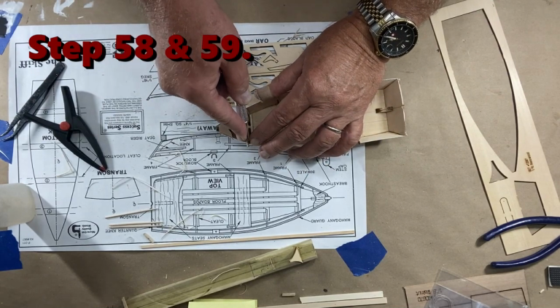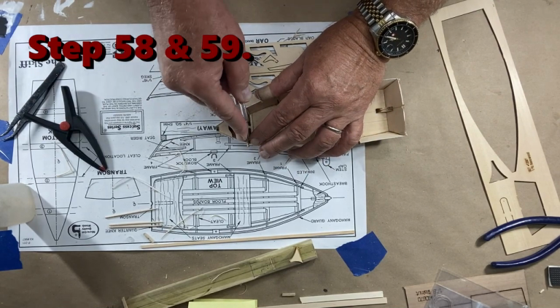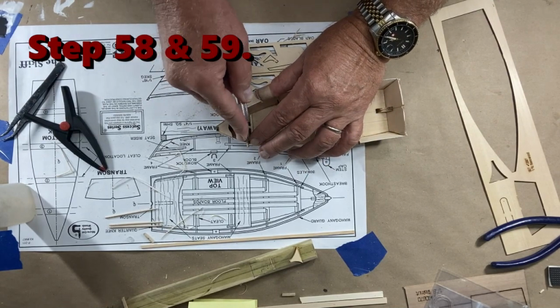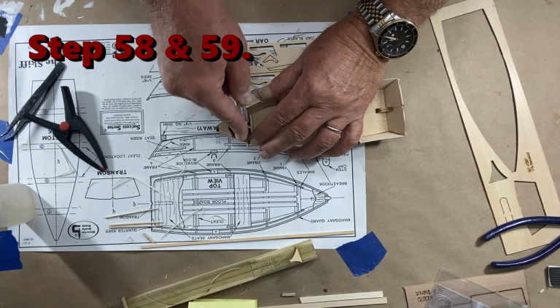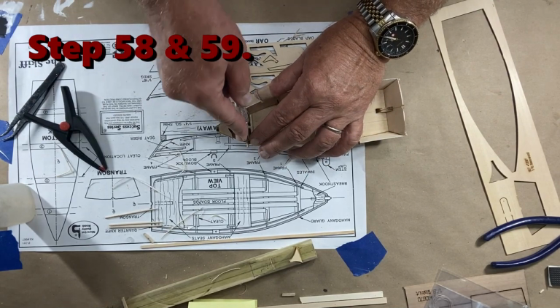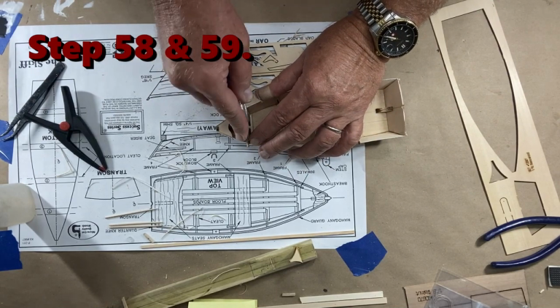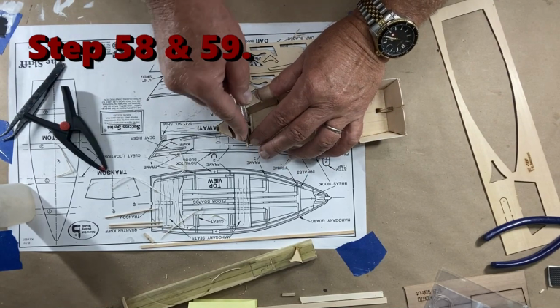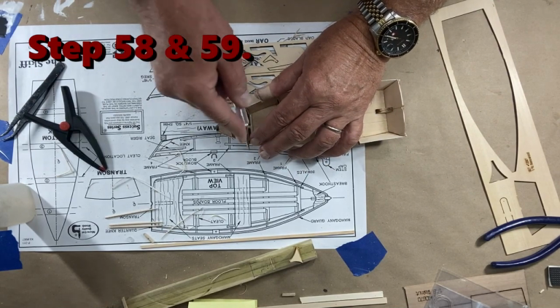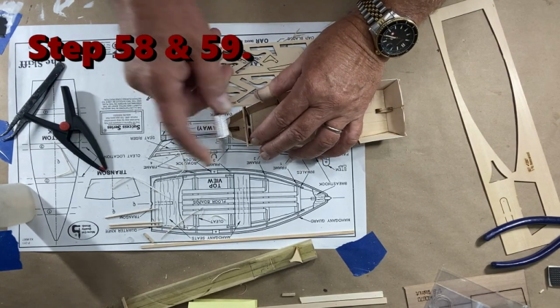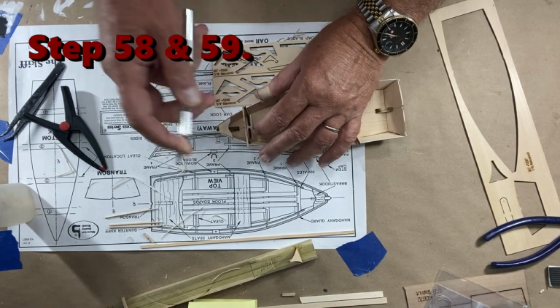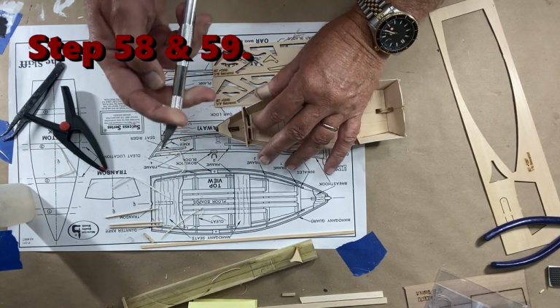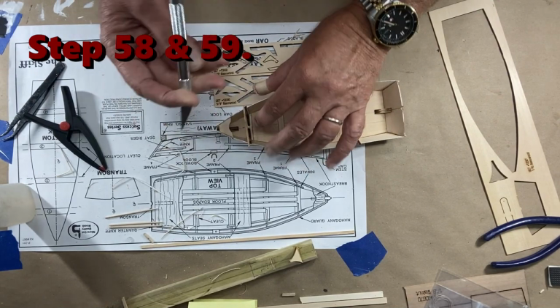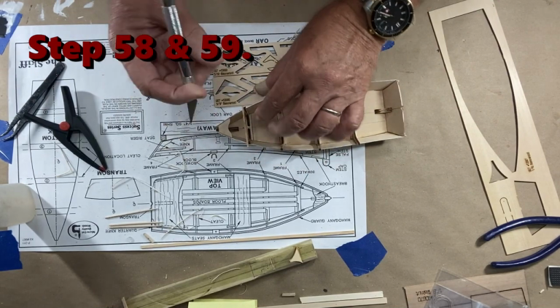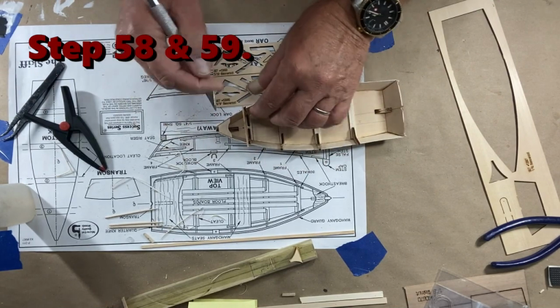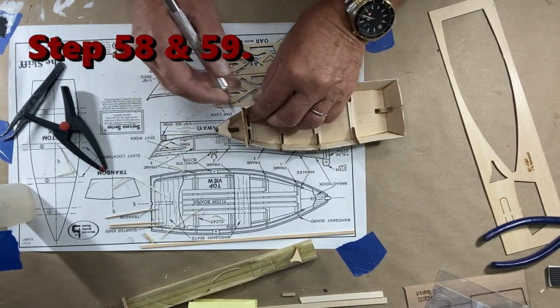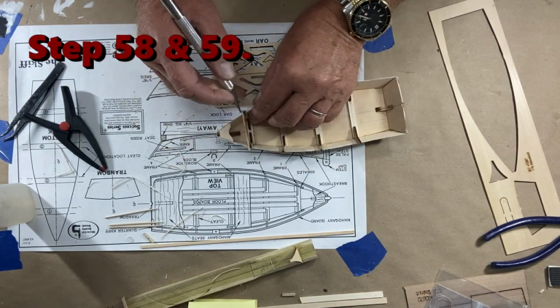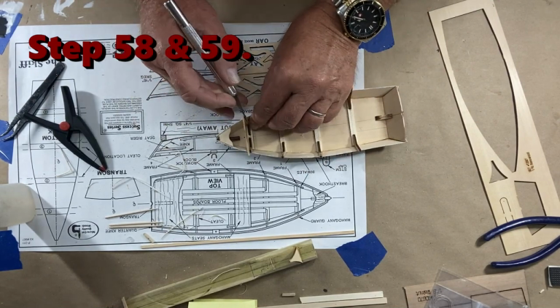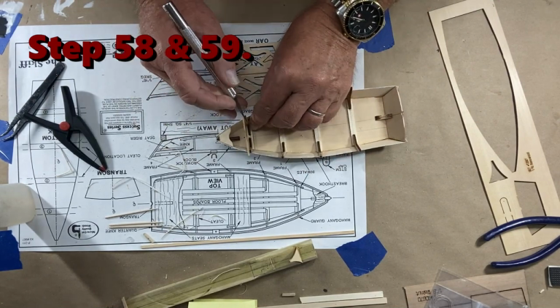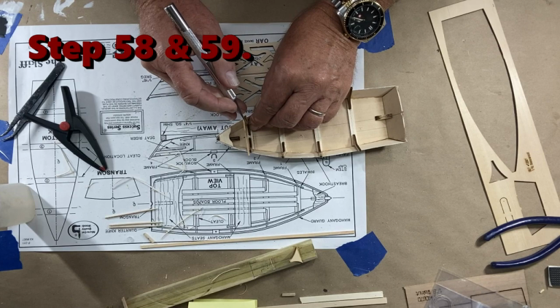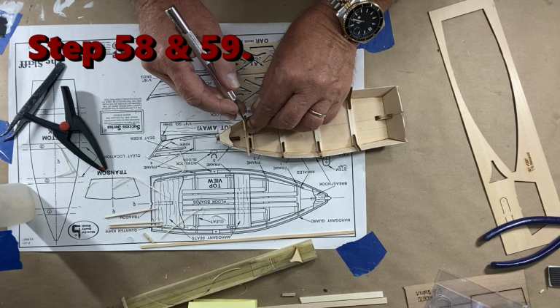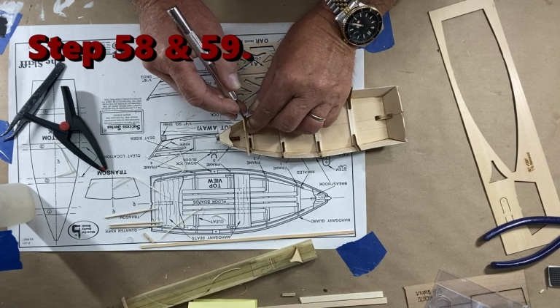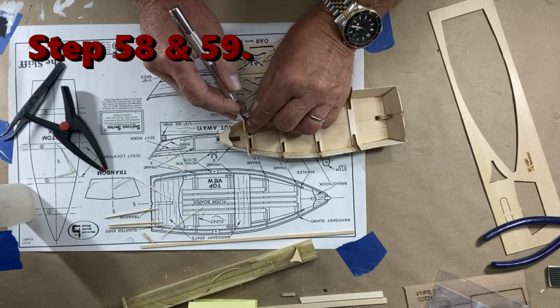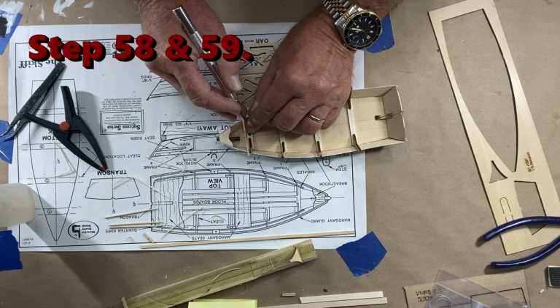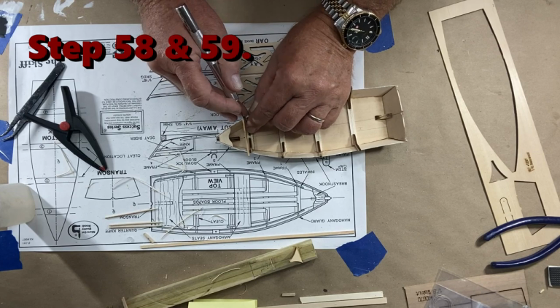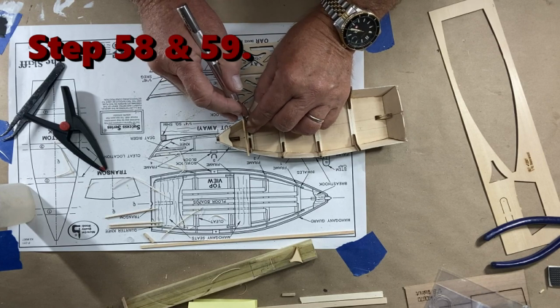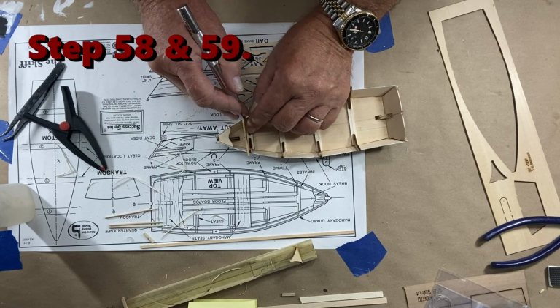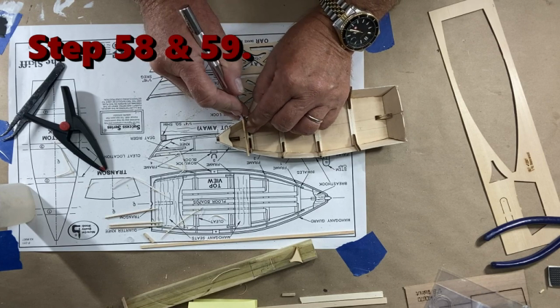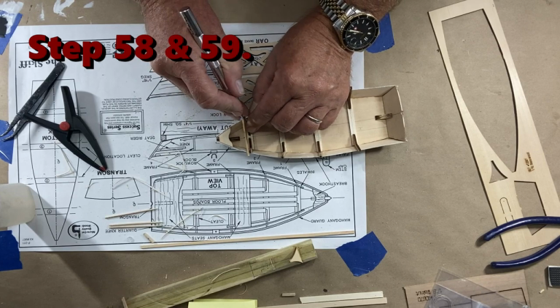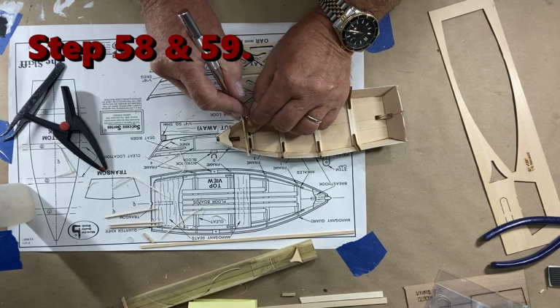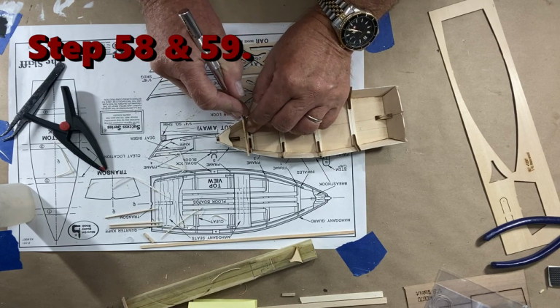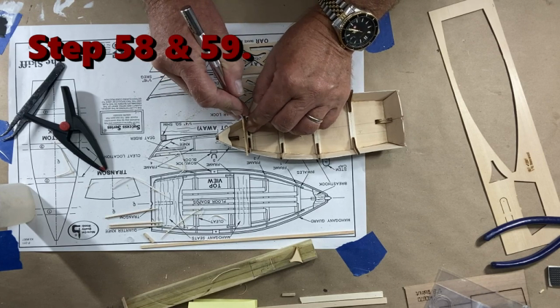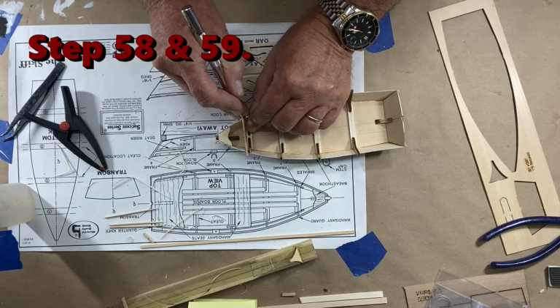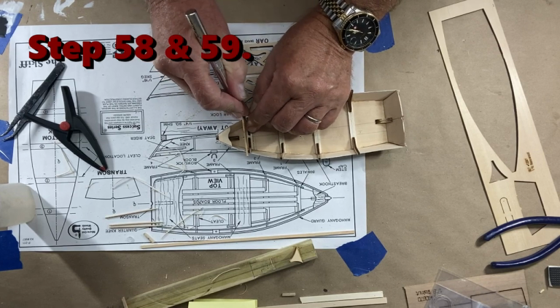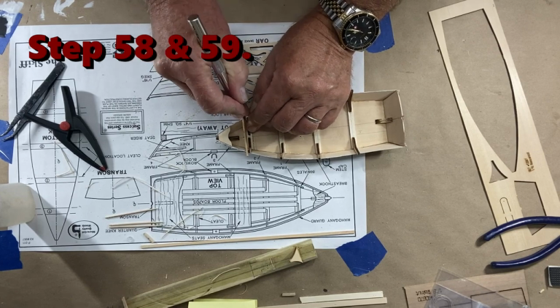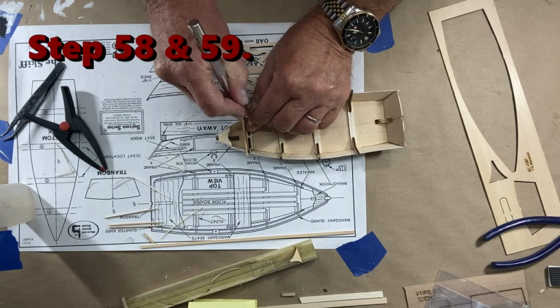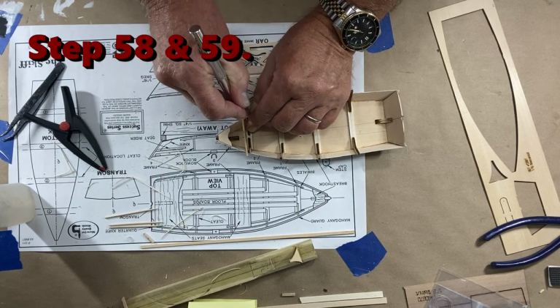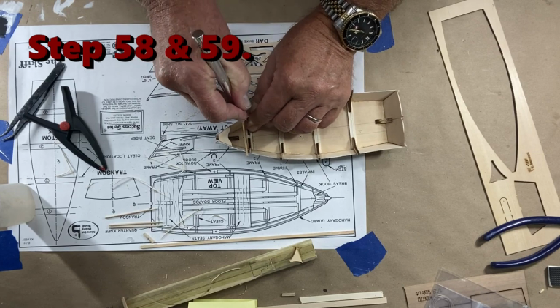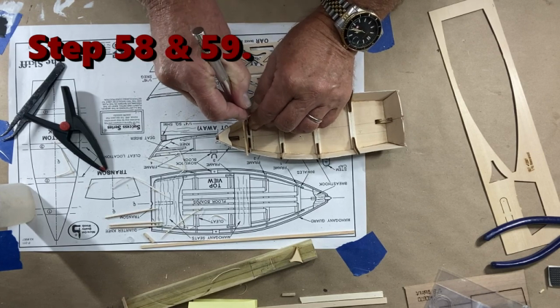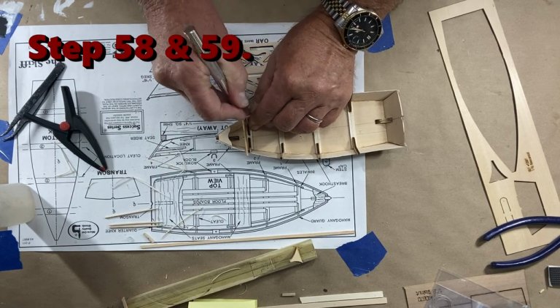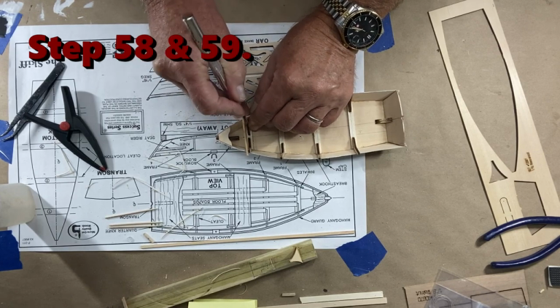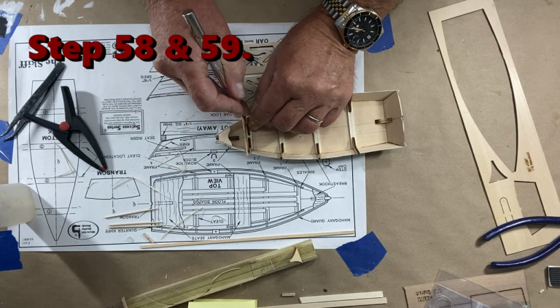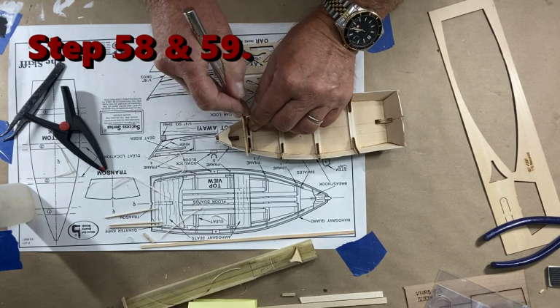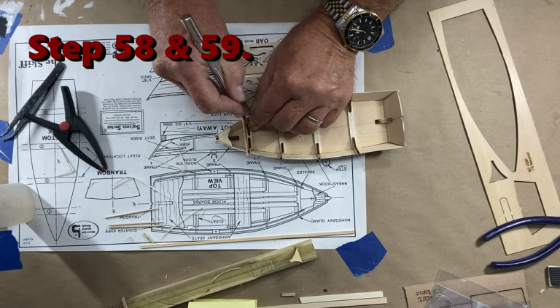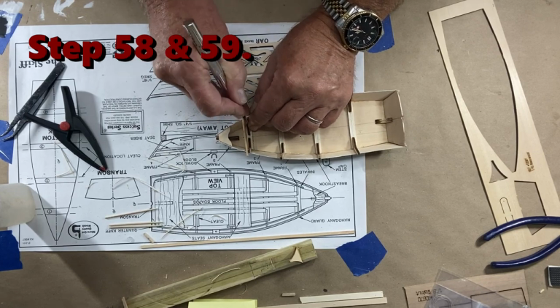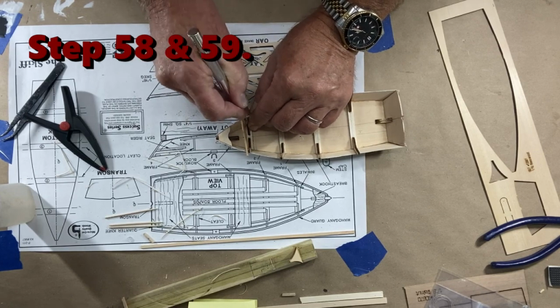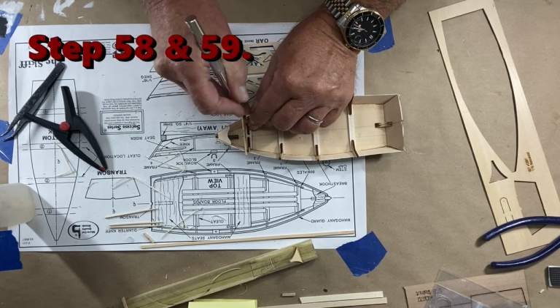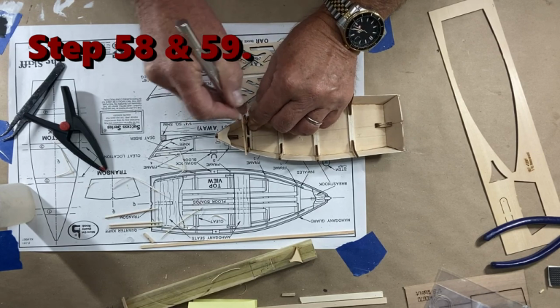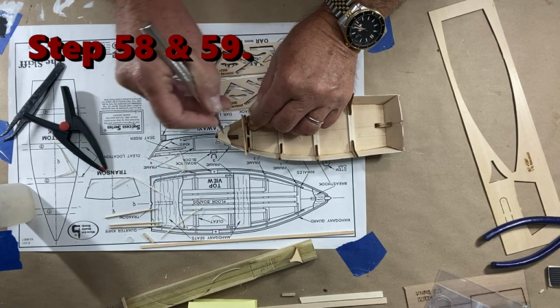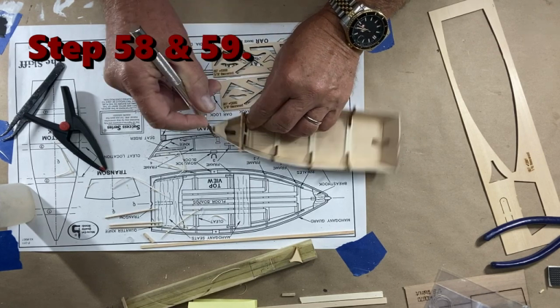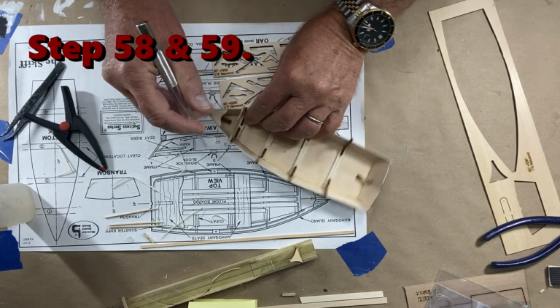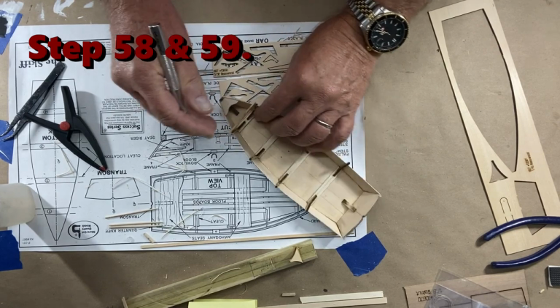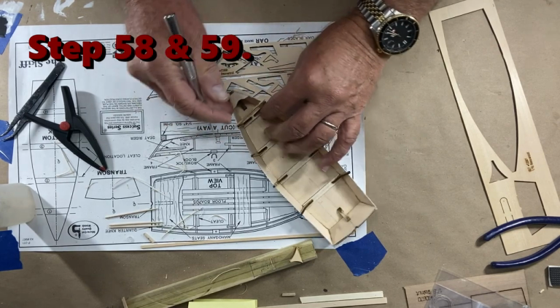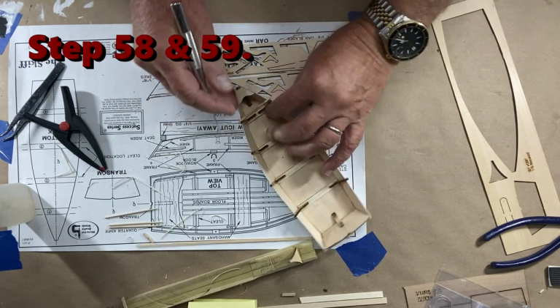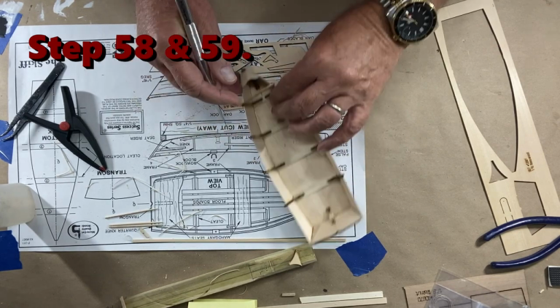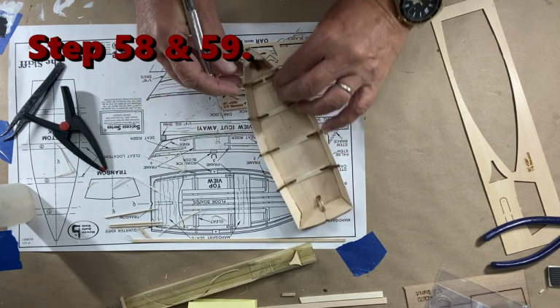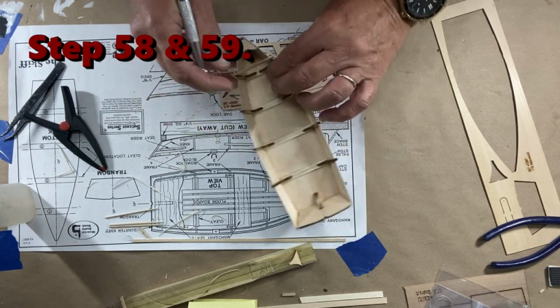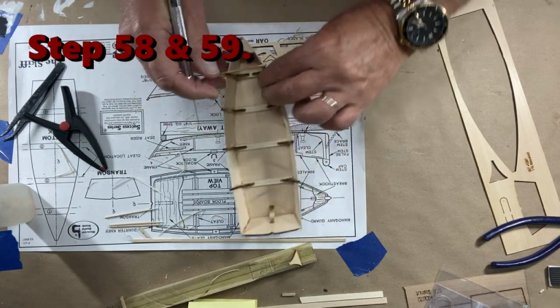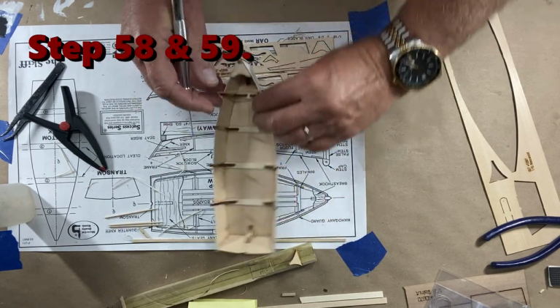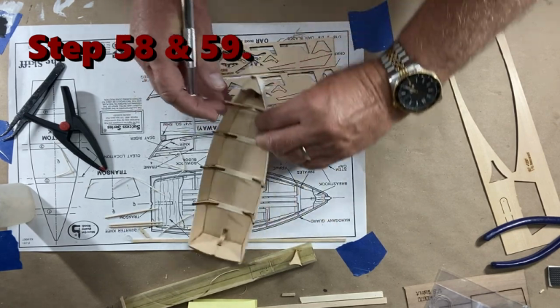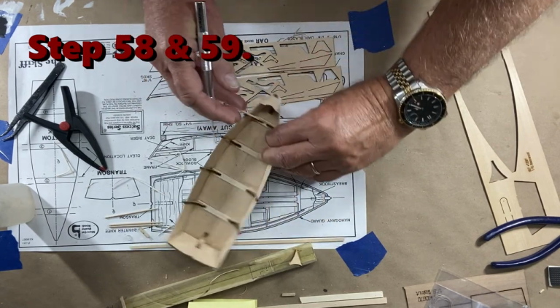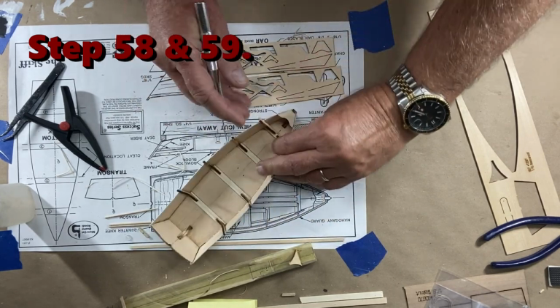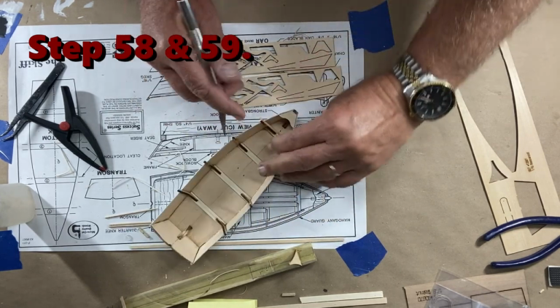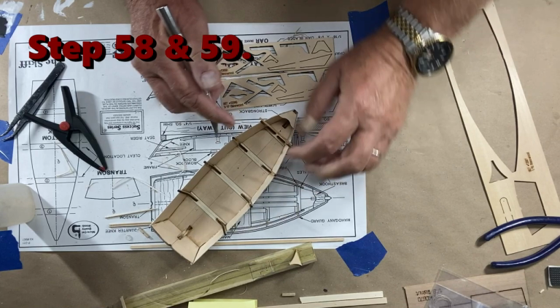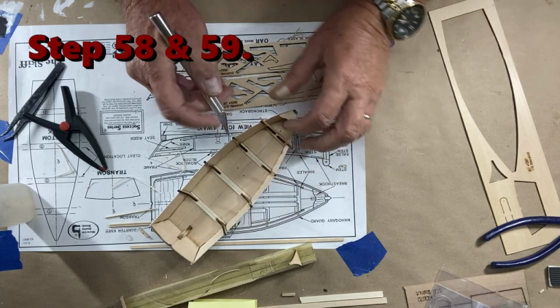Once that's in place and the glue has set up, you can remove this support — it's temporary. You want to be careful when you're doing all this. You don't want to get this far along and break something.